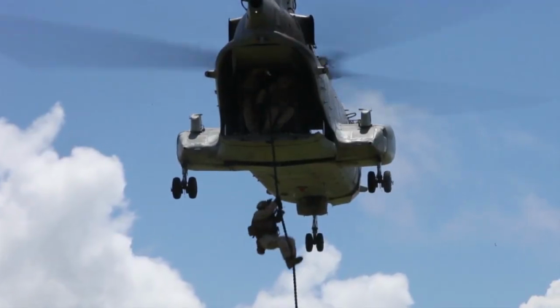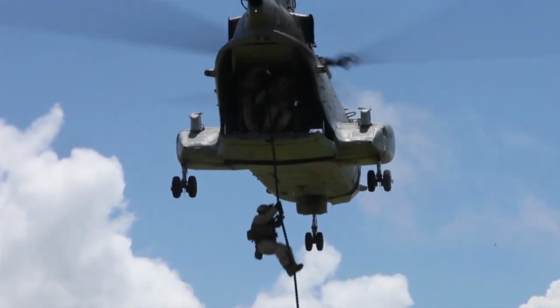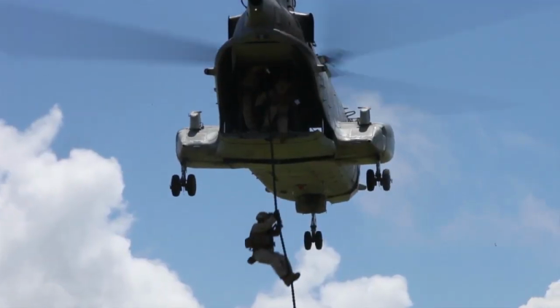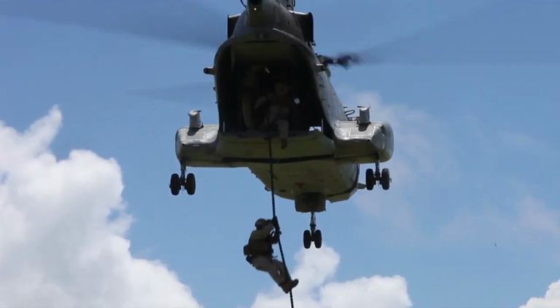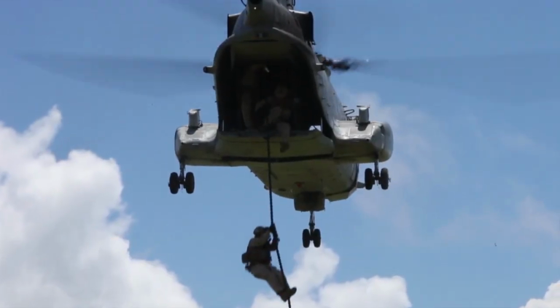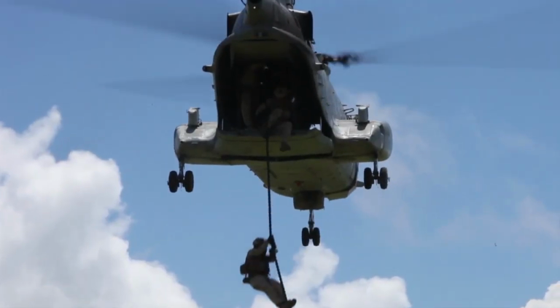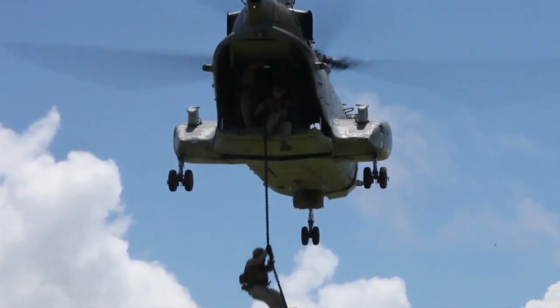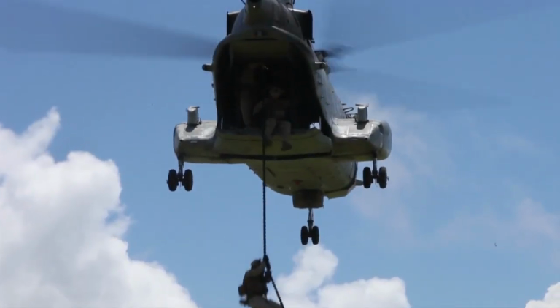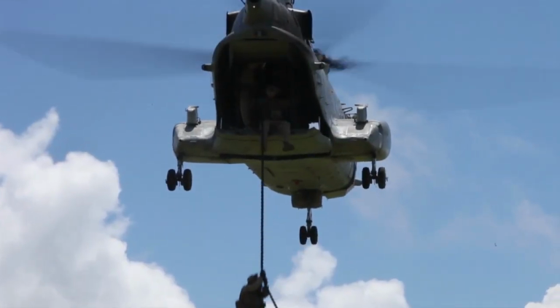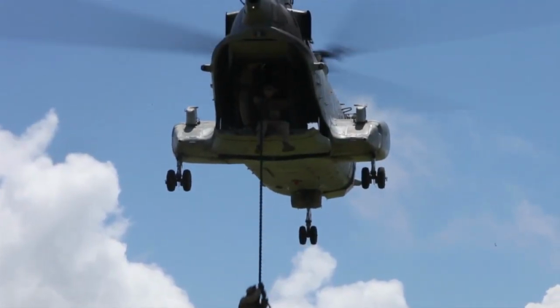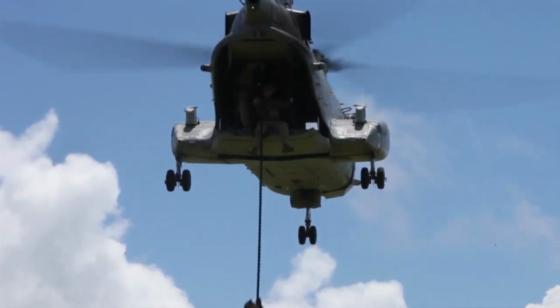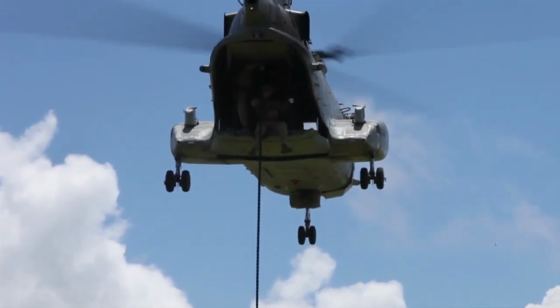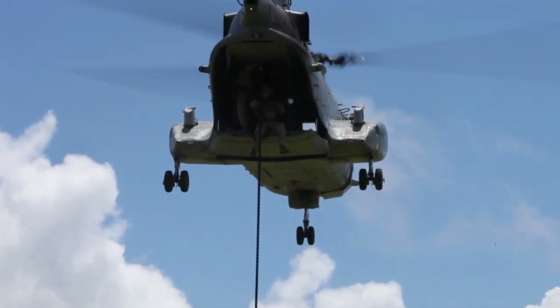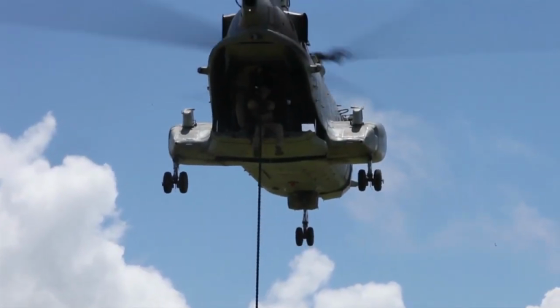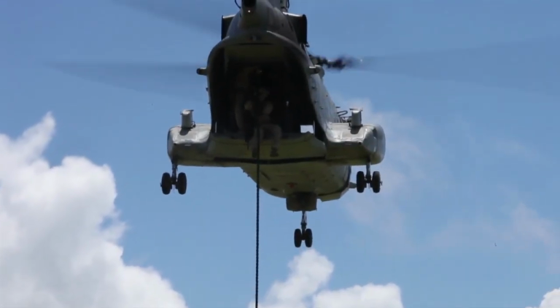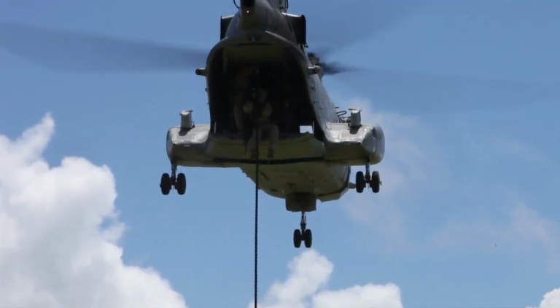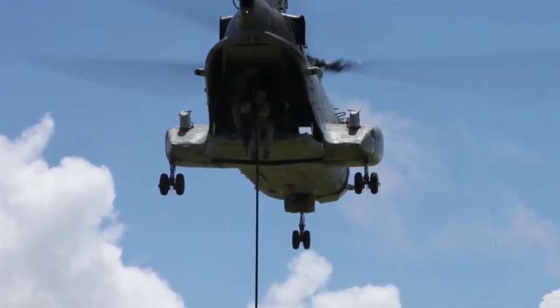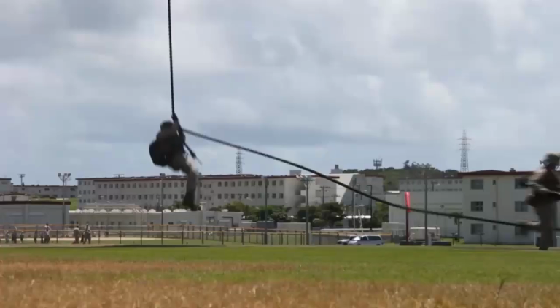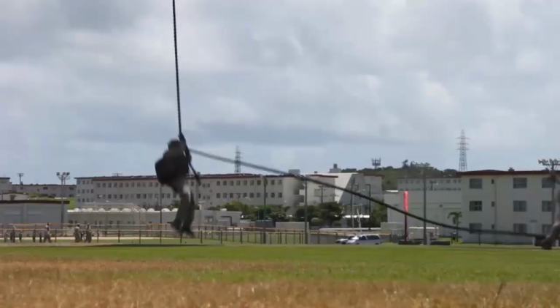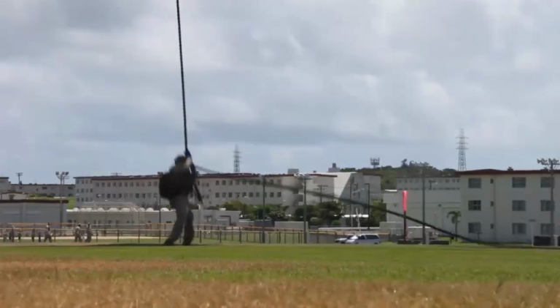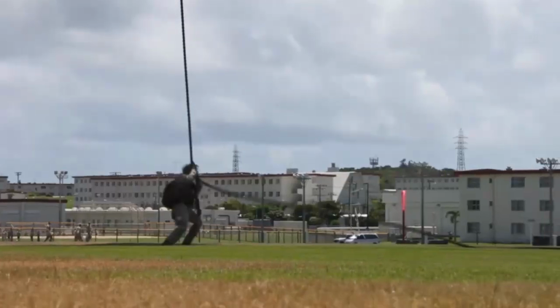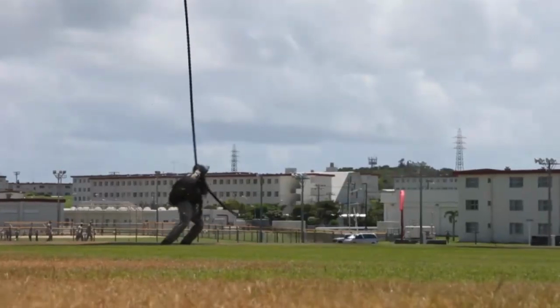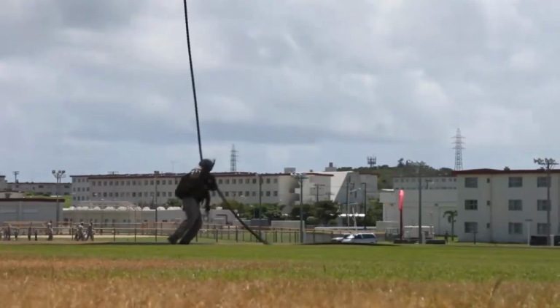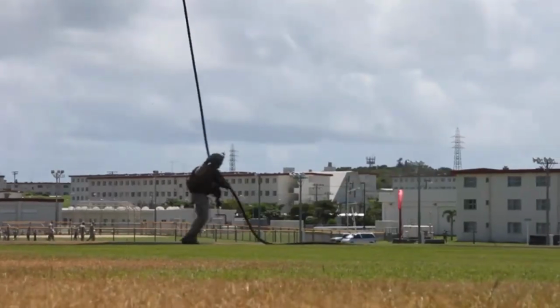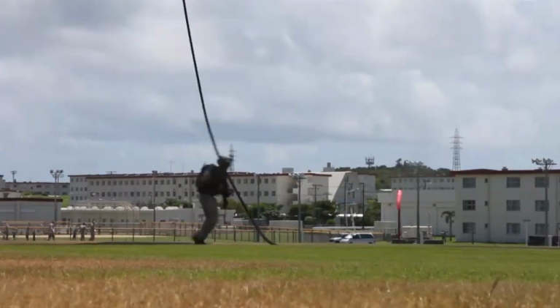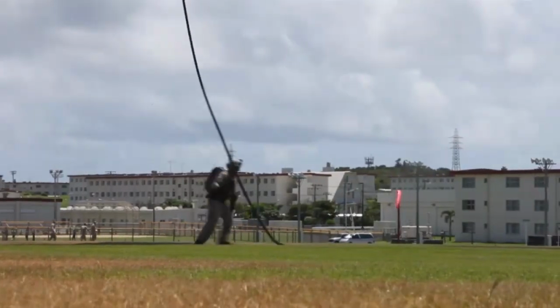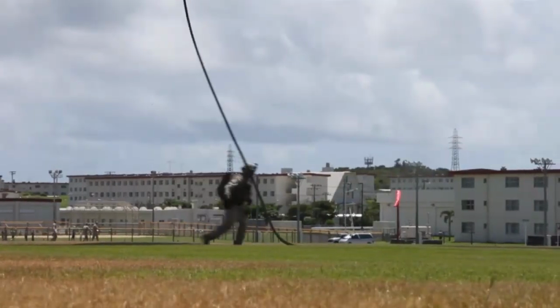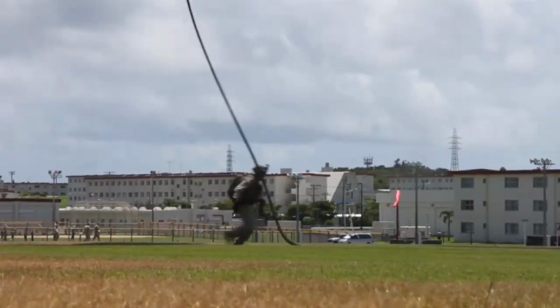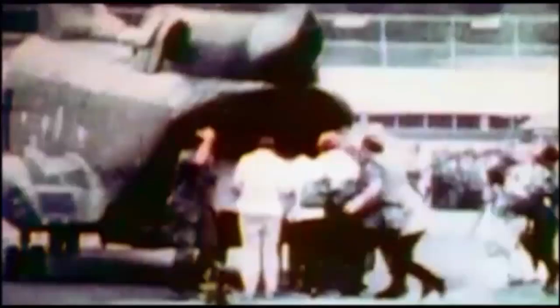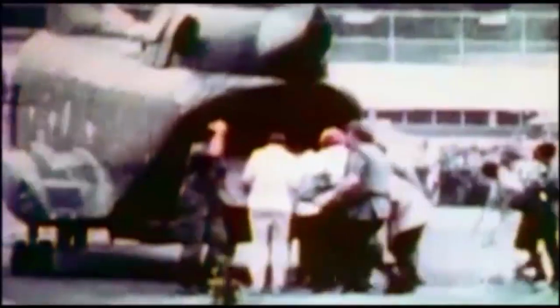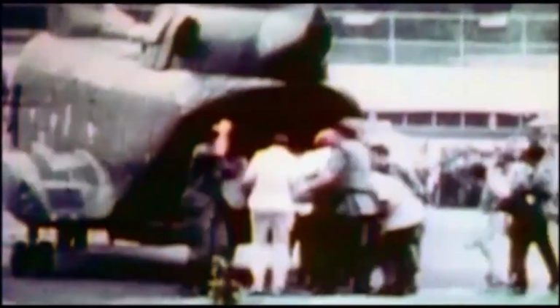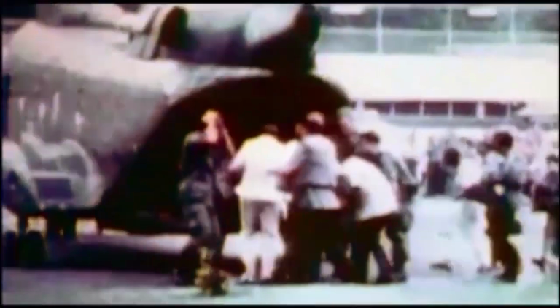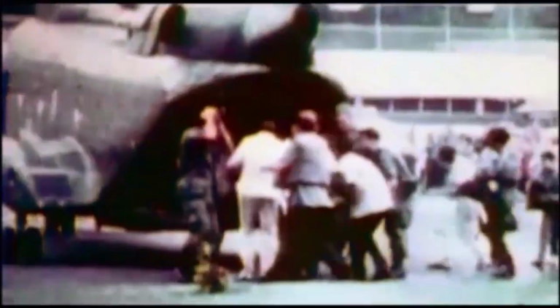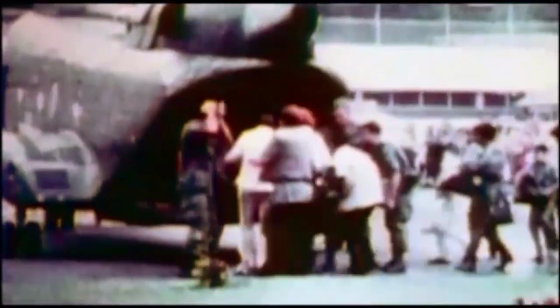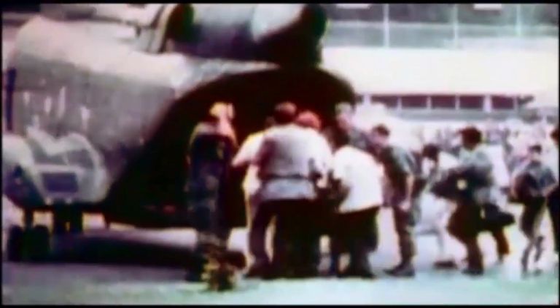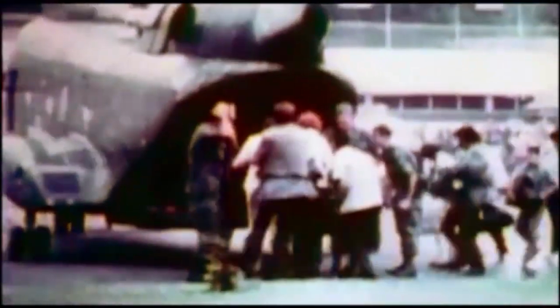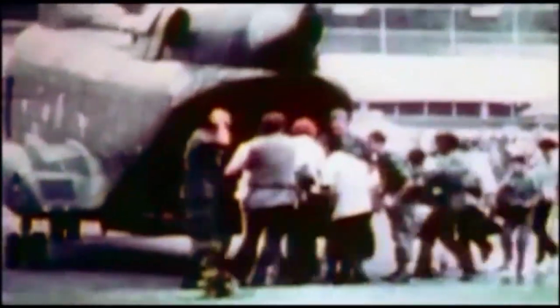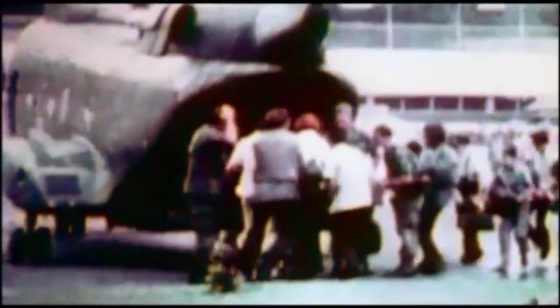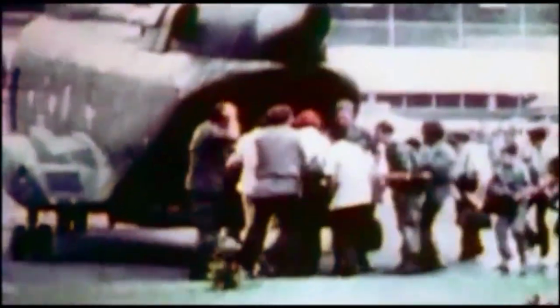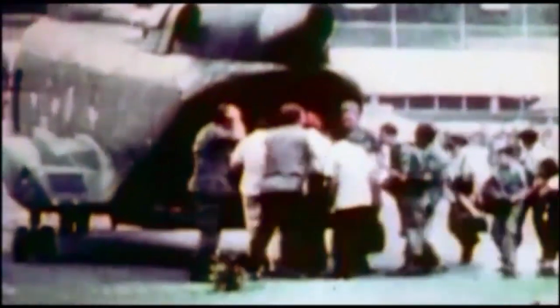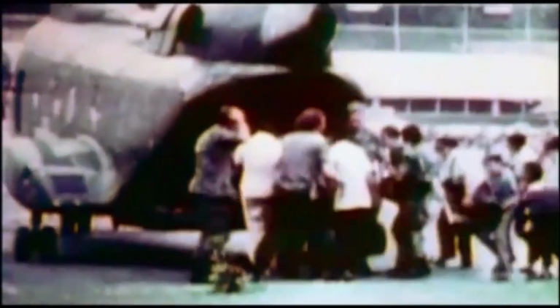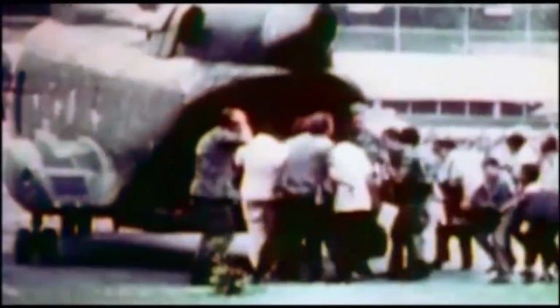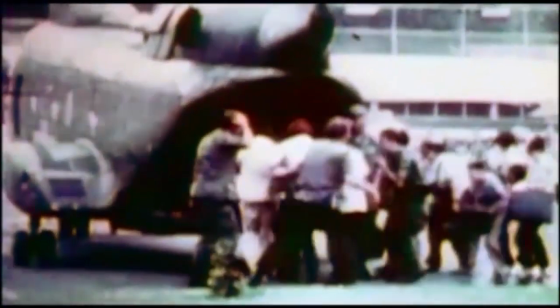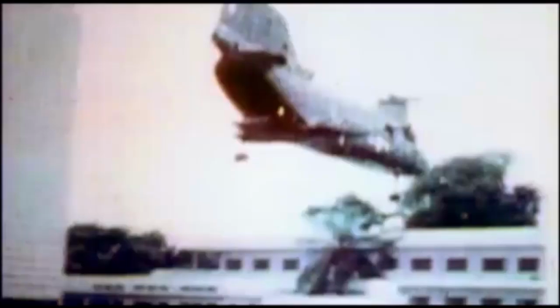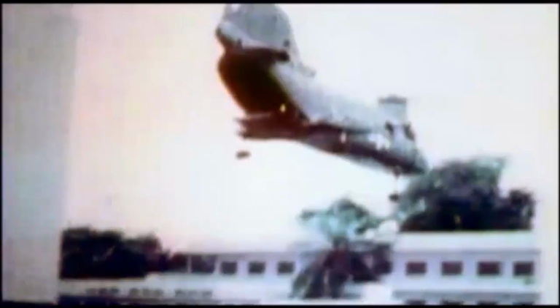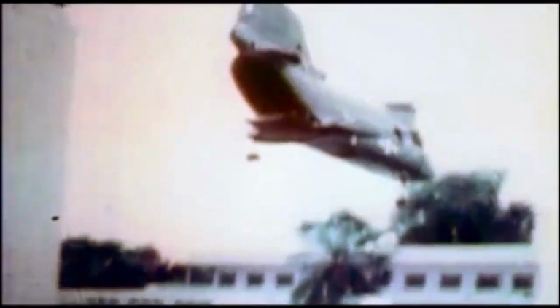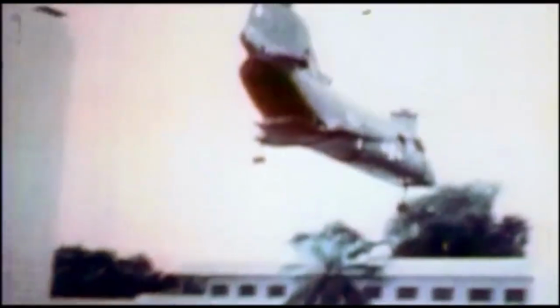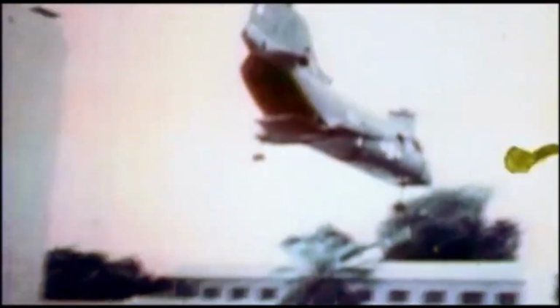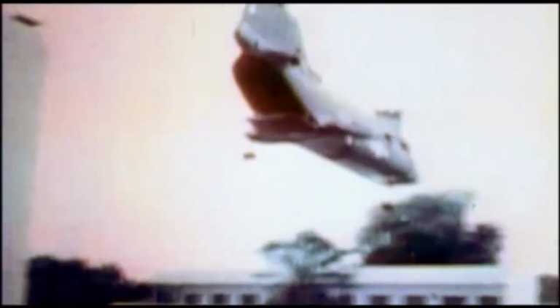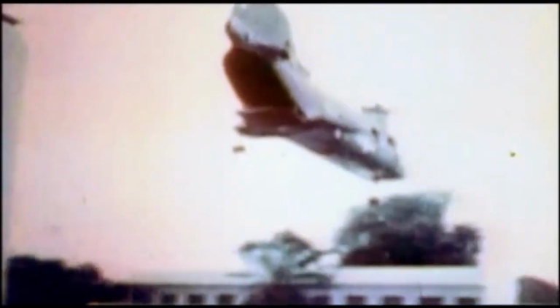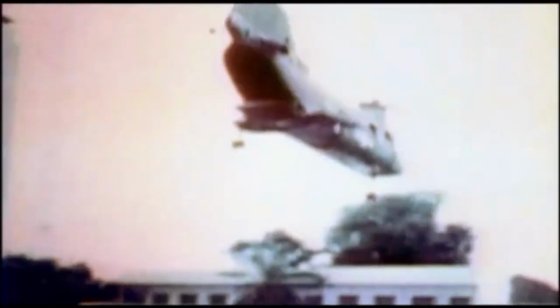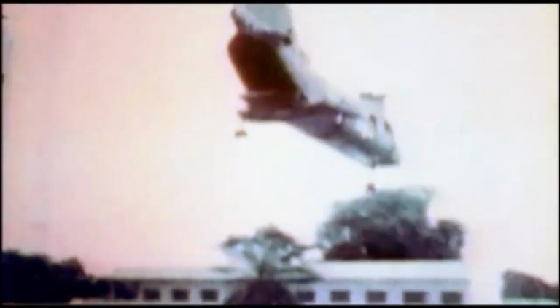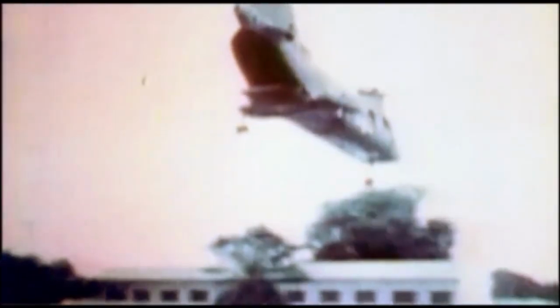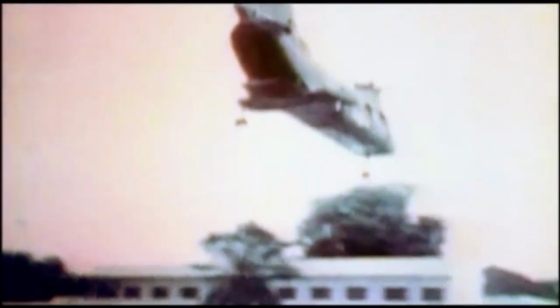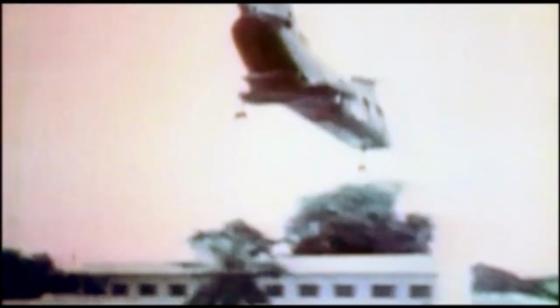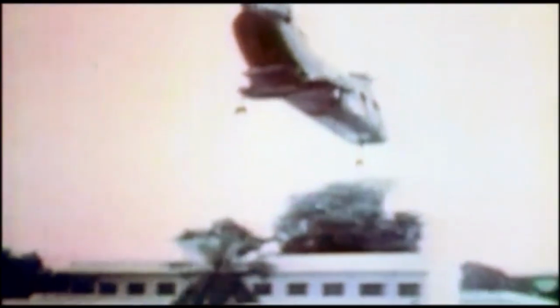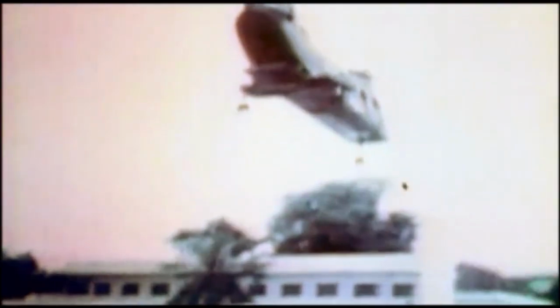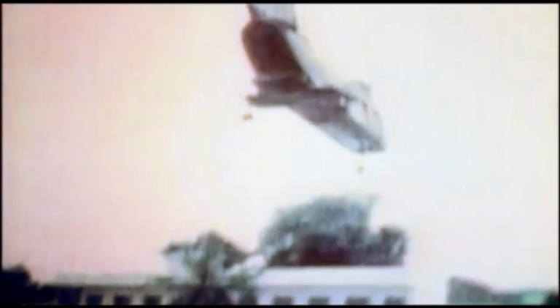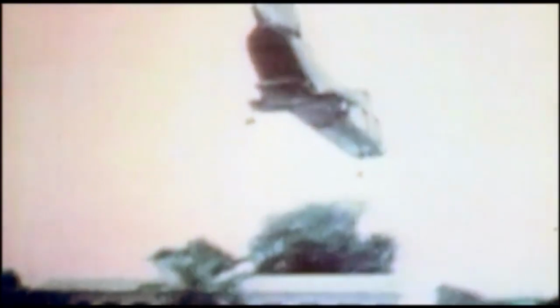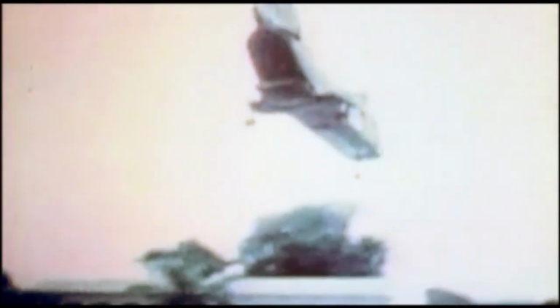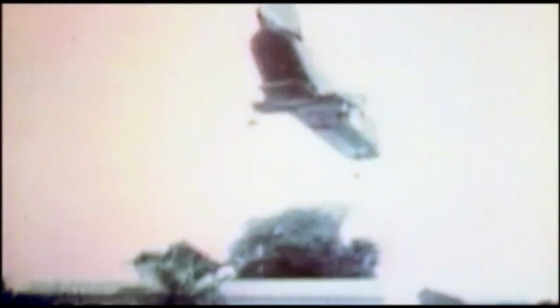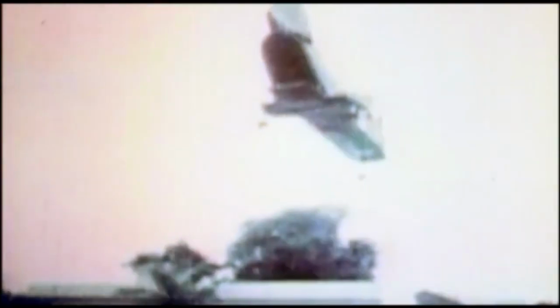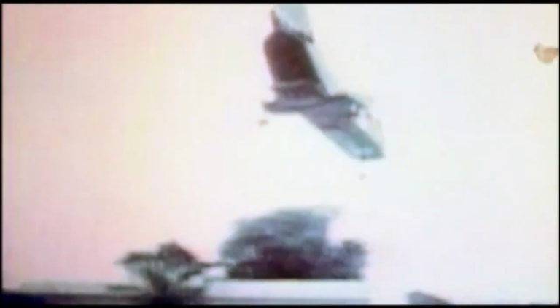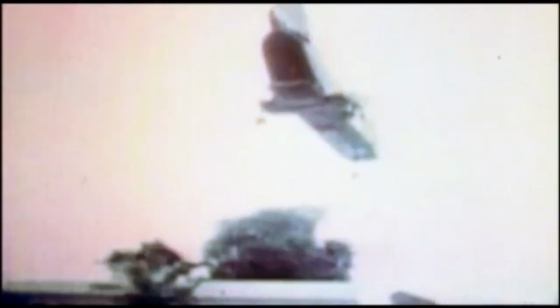Assaults, troop movement and recovery, supply missions, and refugee relief — like this mission during the Vietnam War.